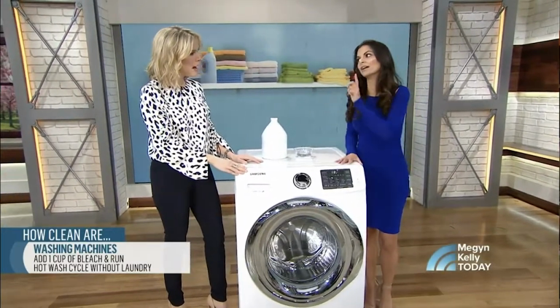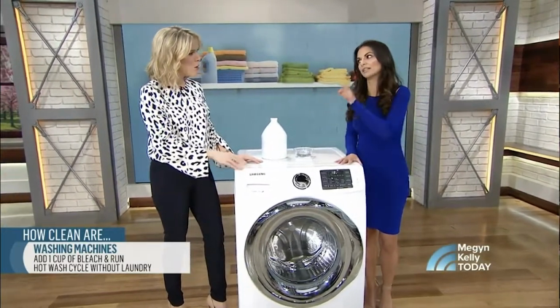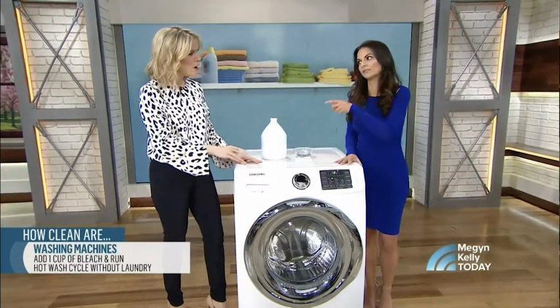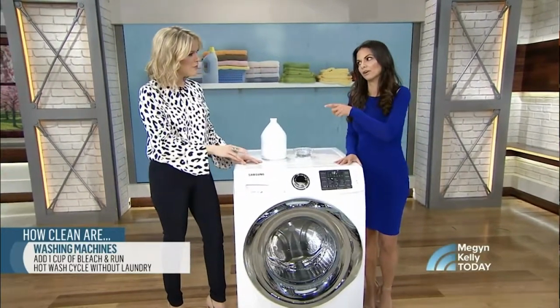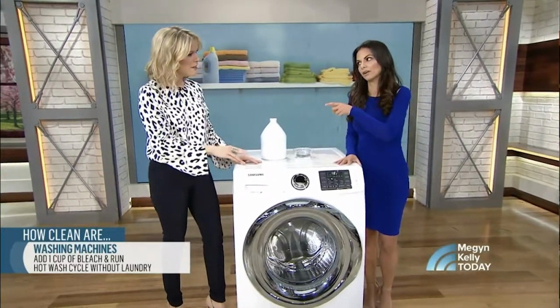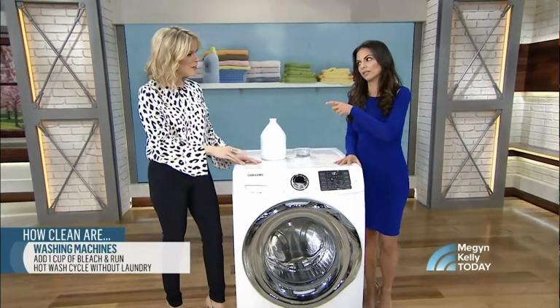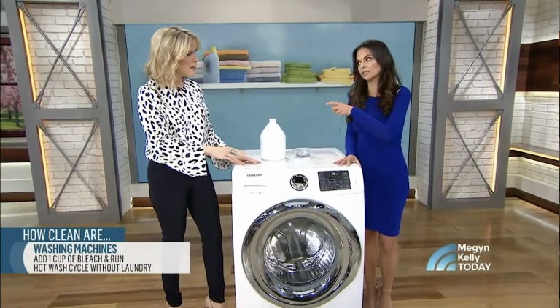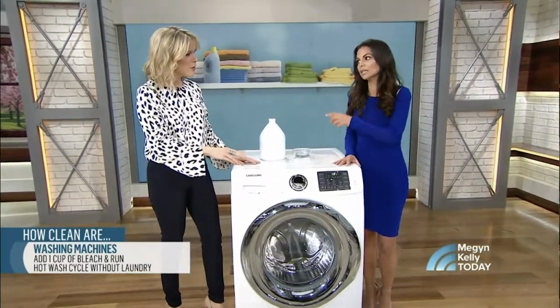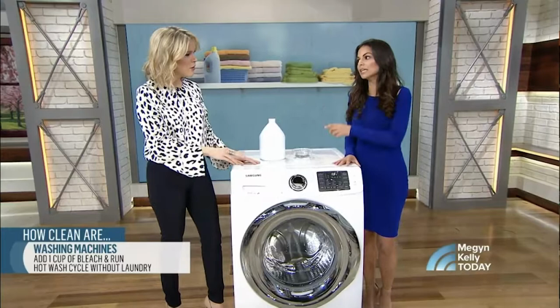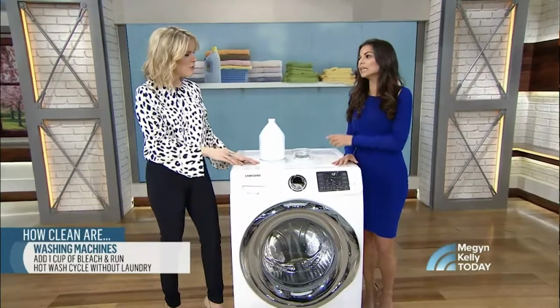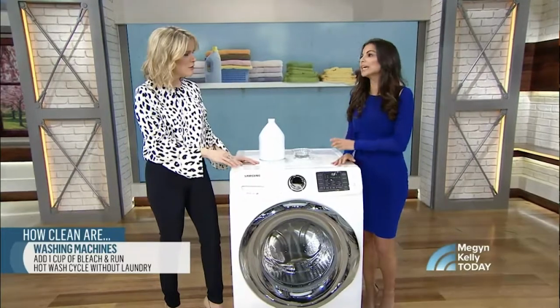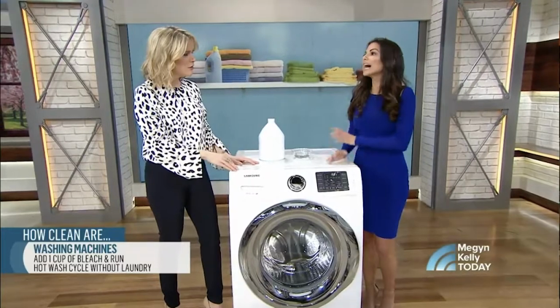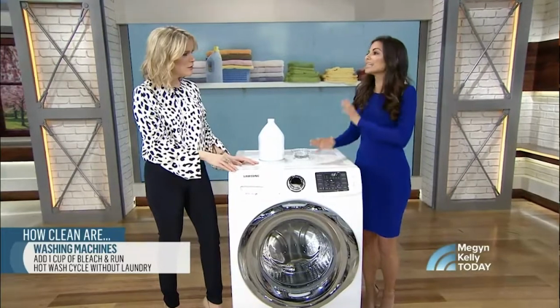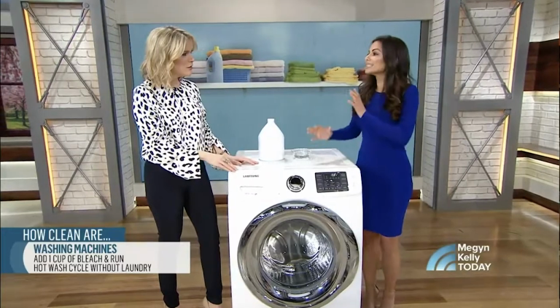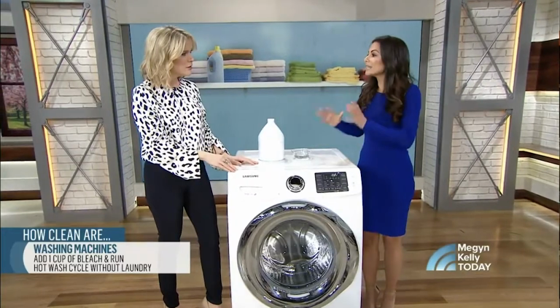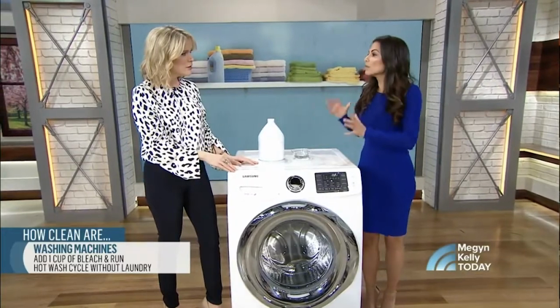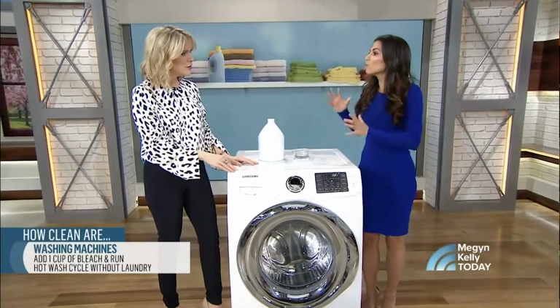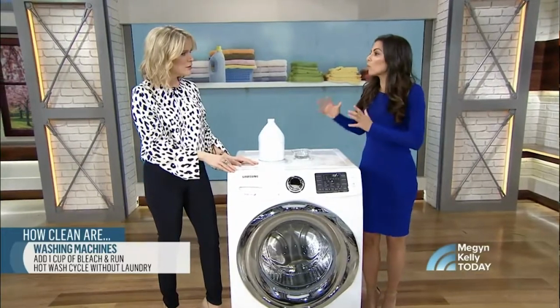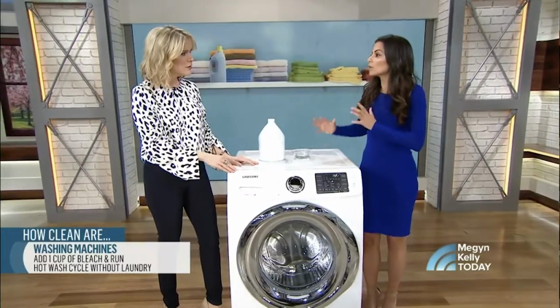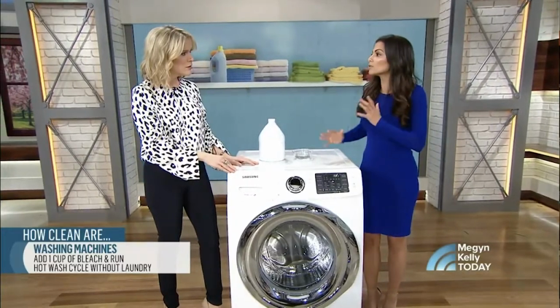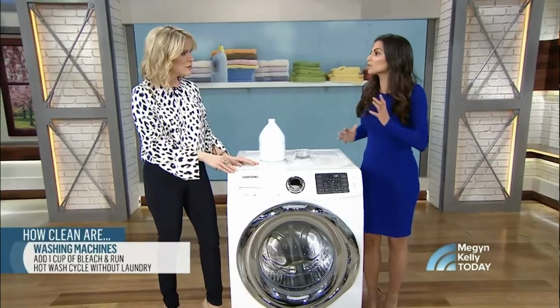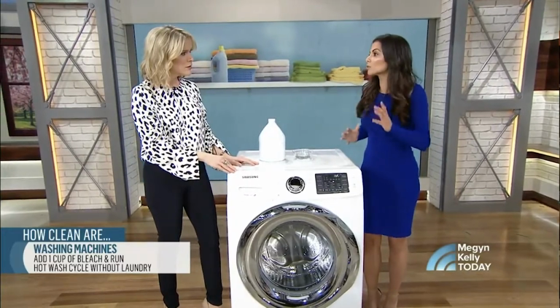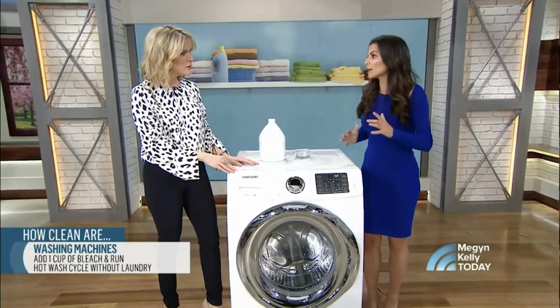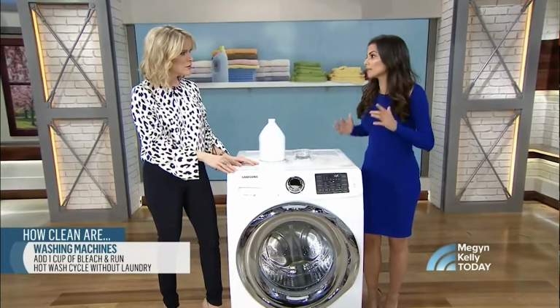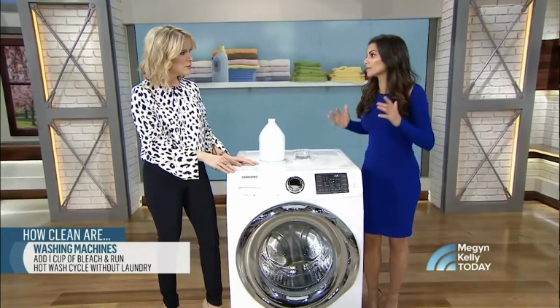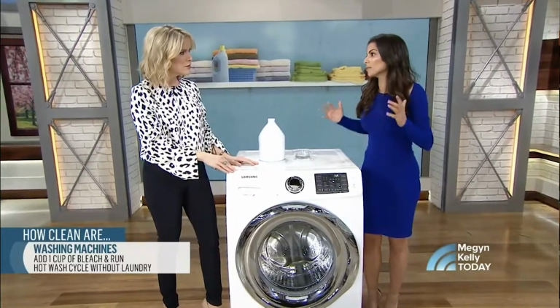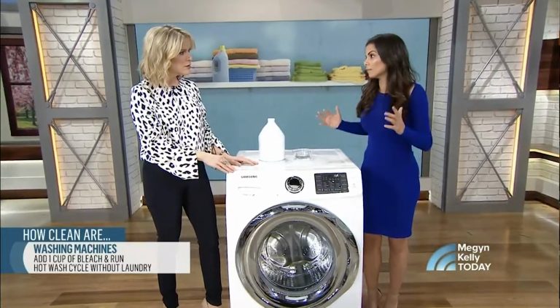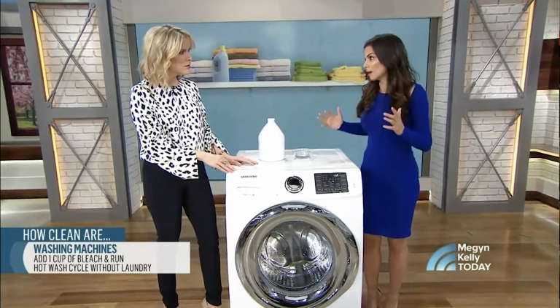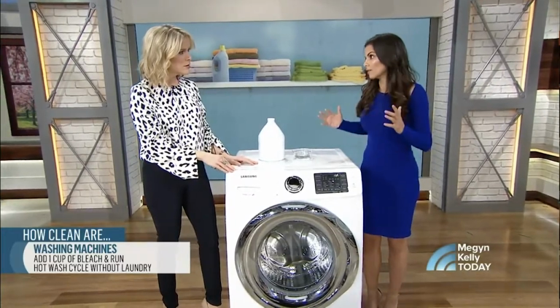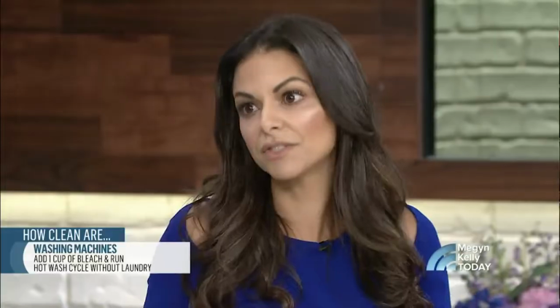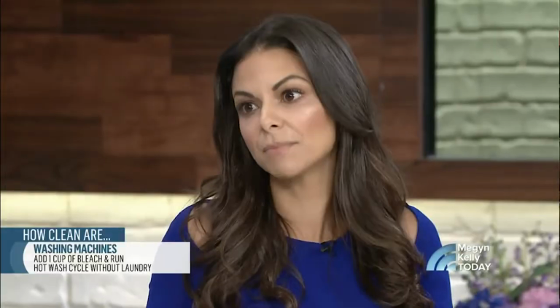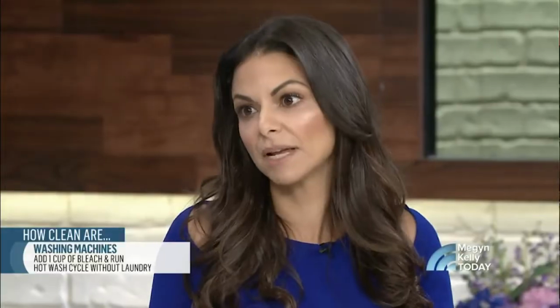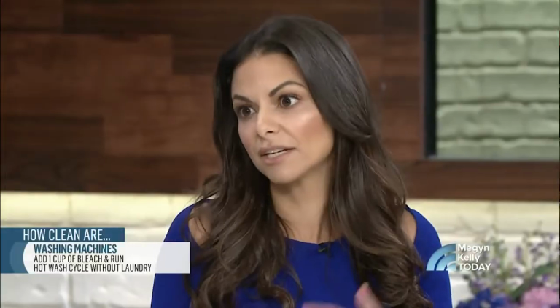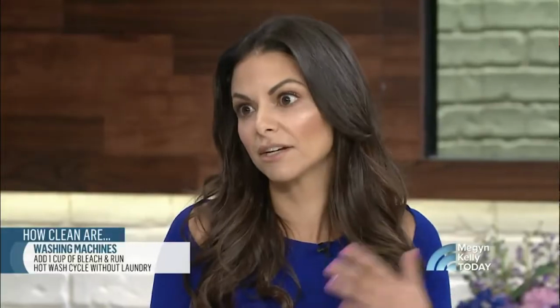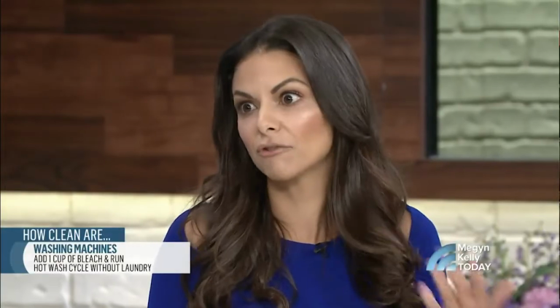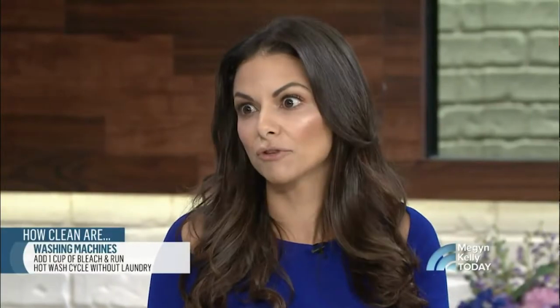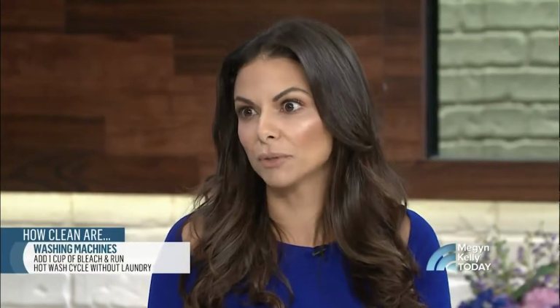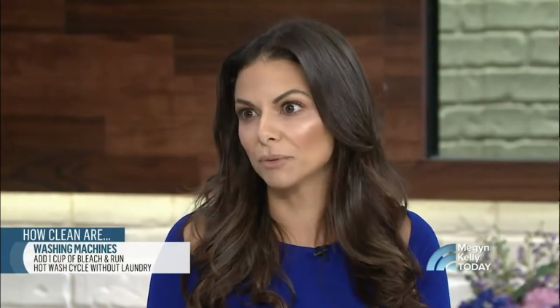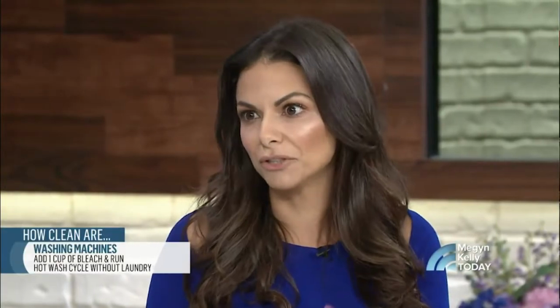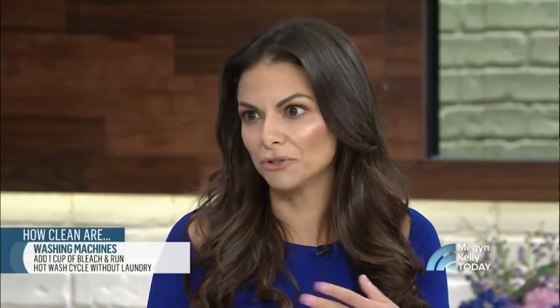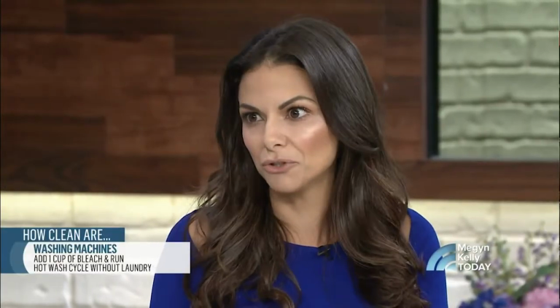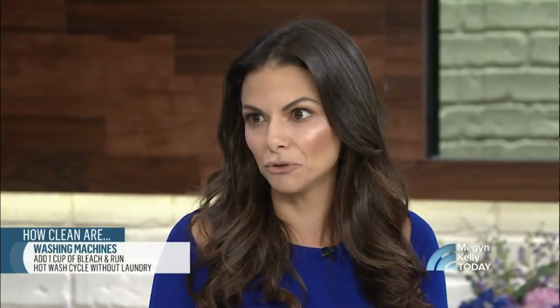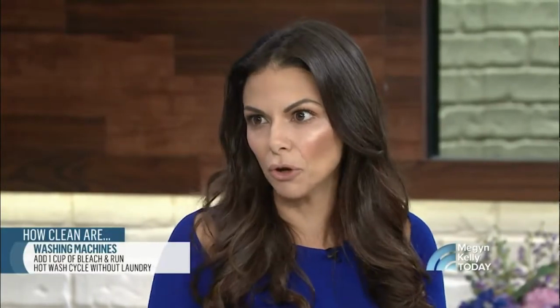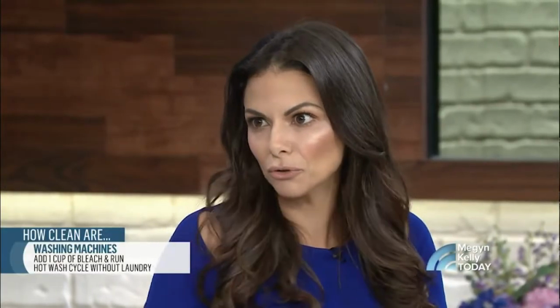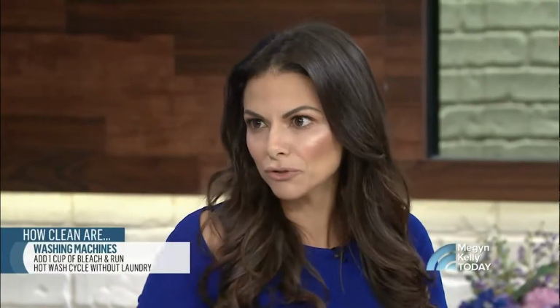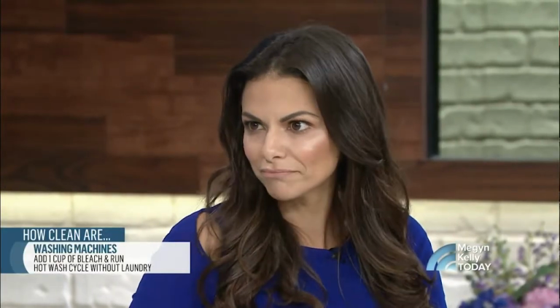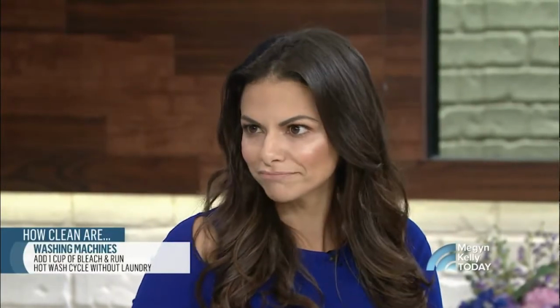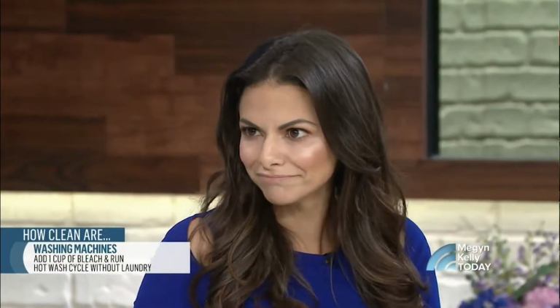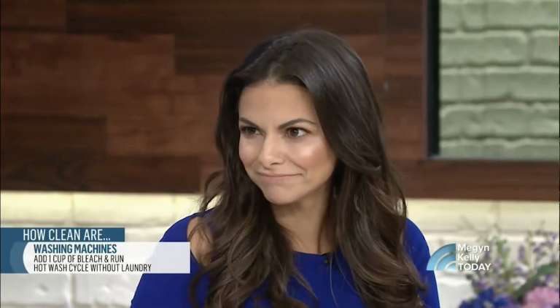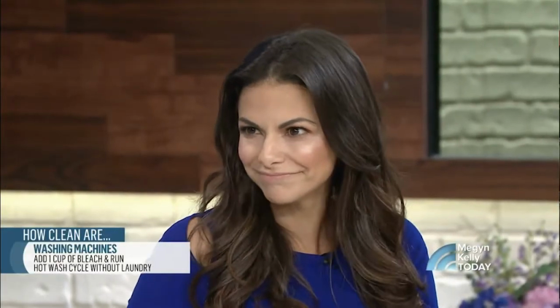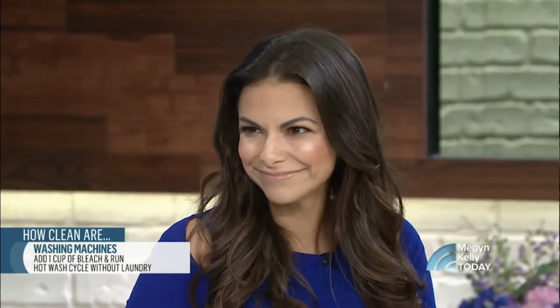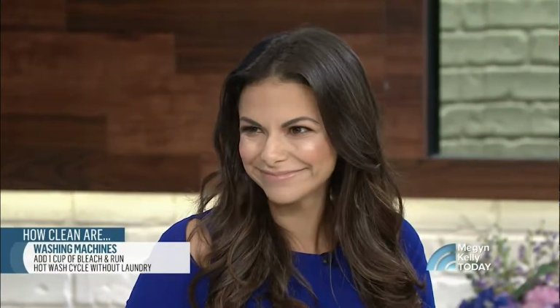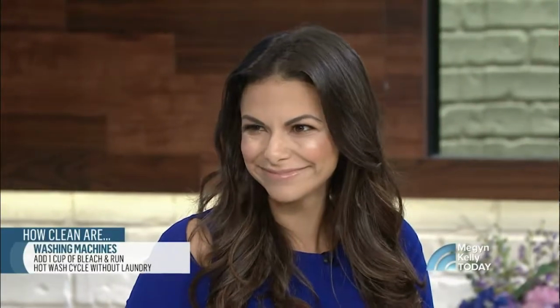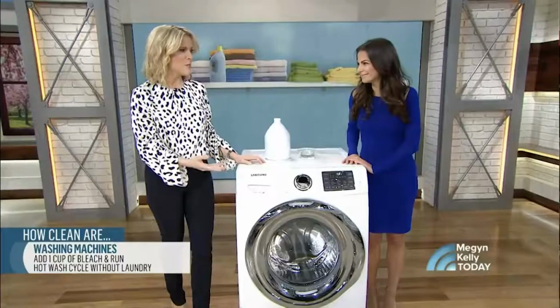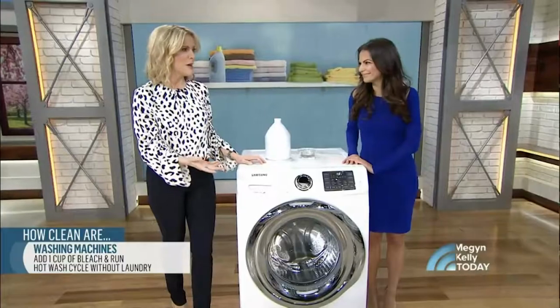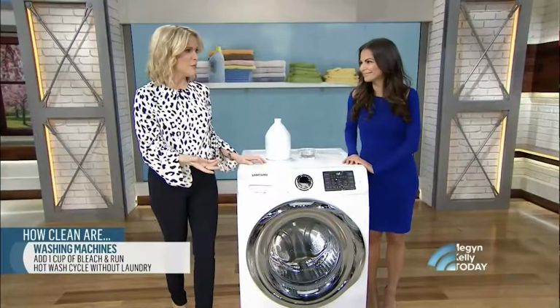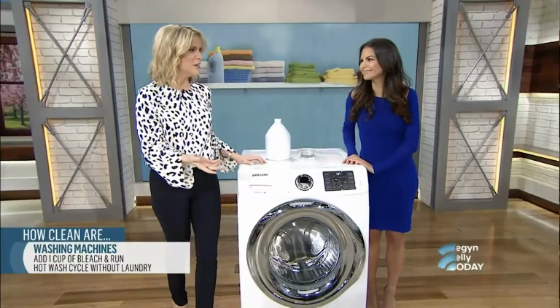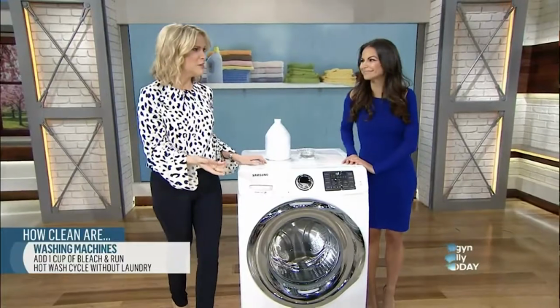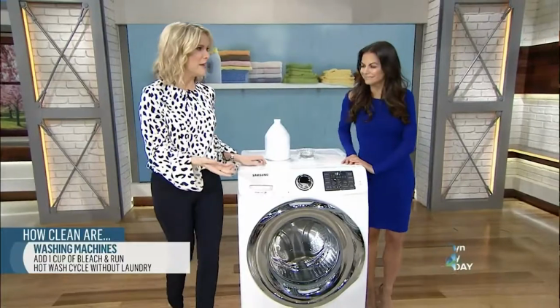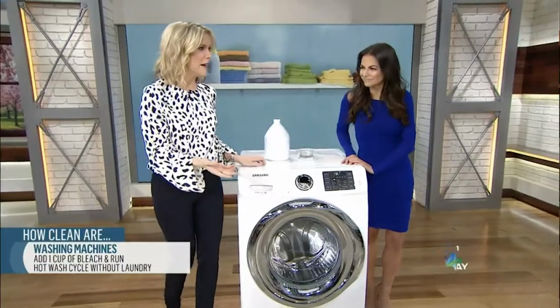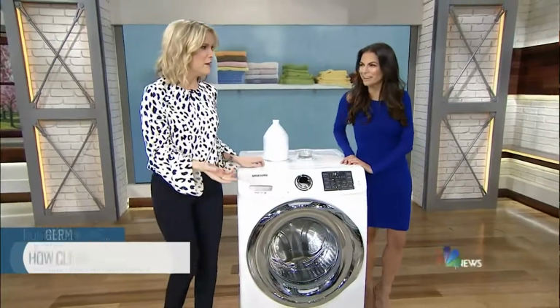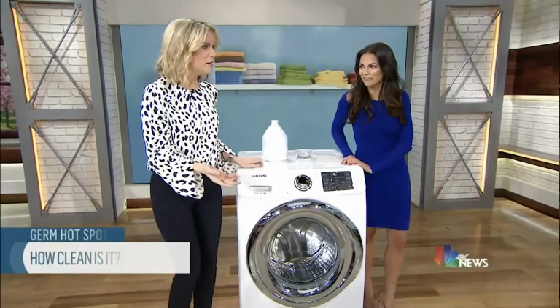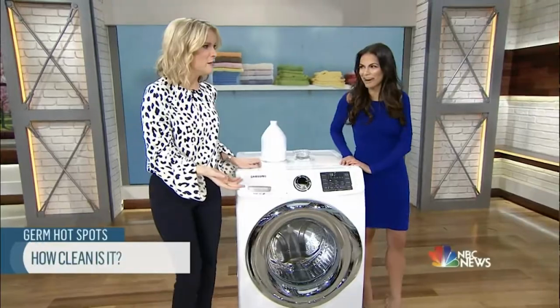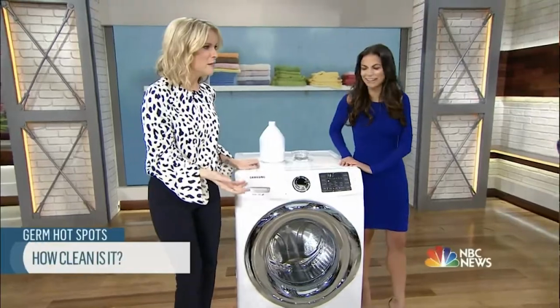How often? I'd say once or twice a month, depending on how frequently you do your loads. All right, that's not so bad — we can do that.